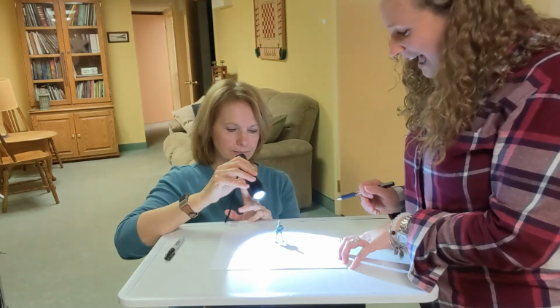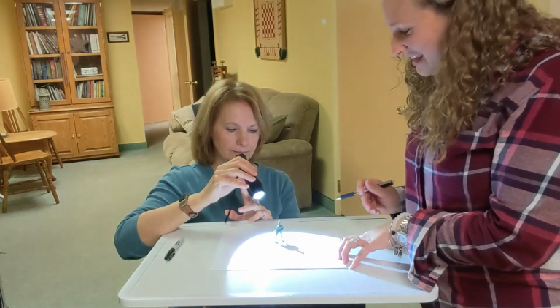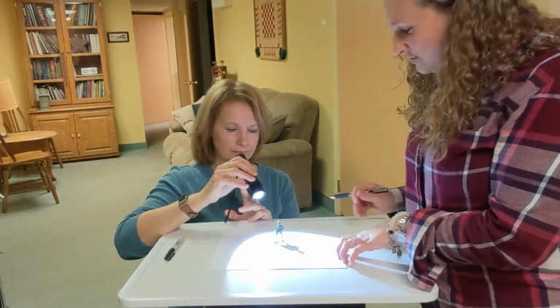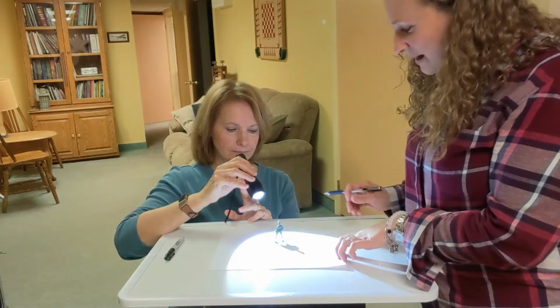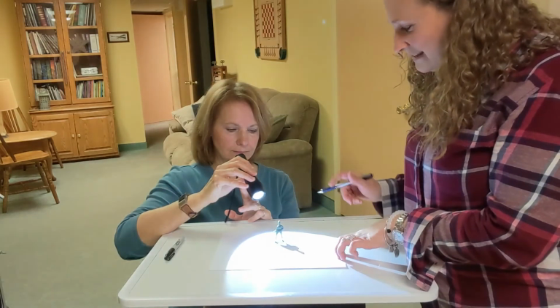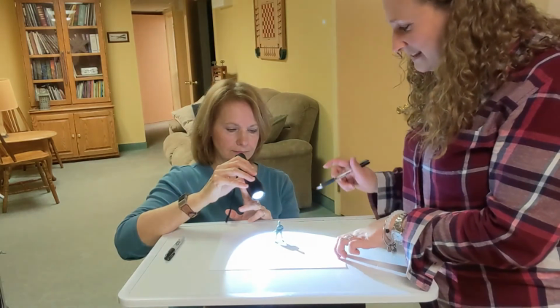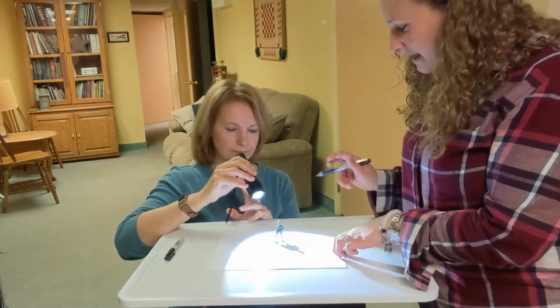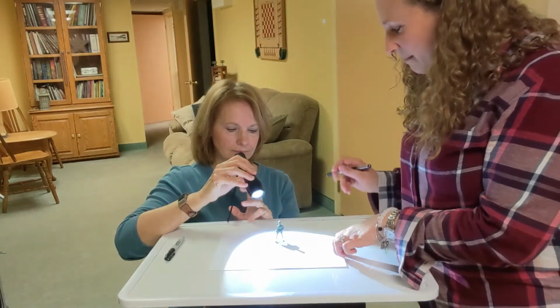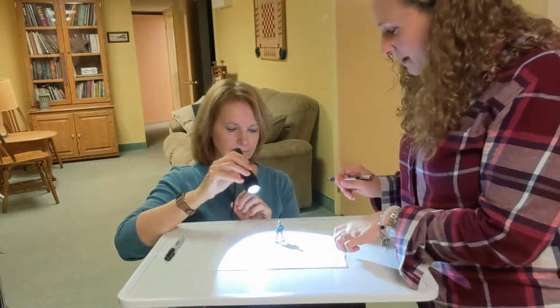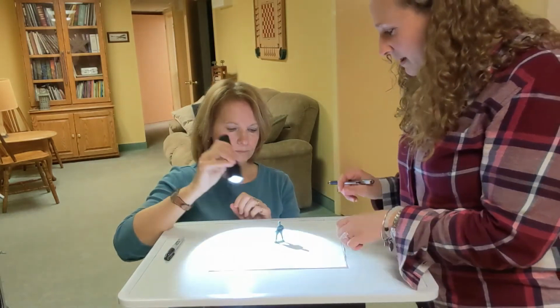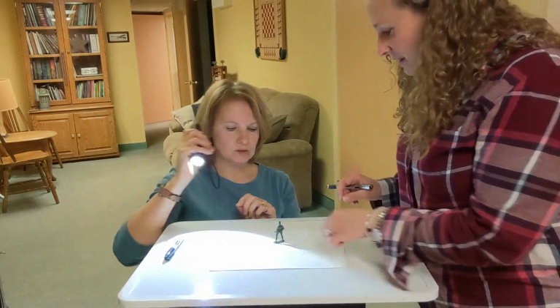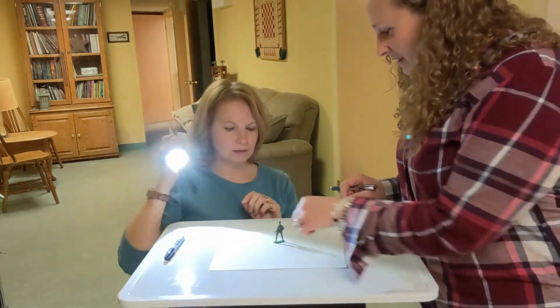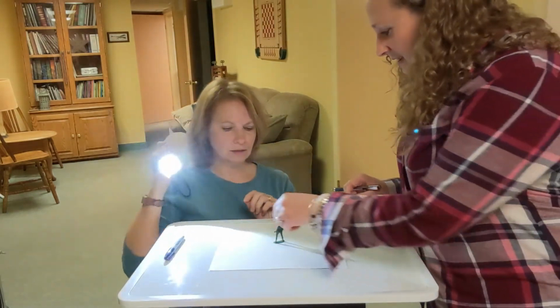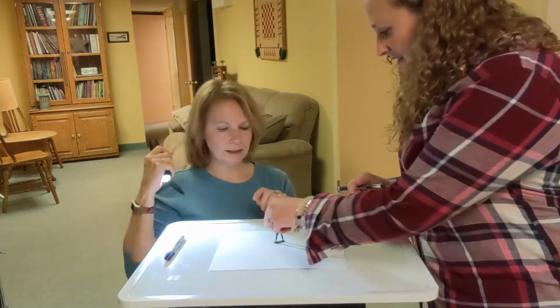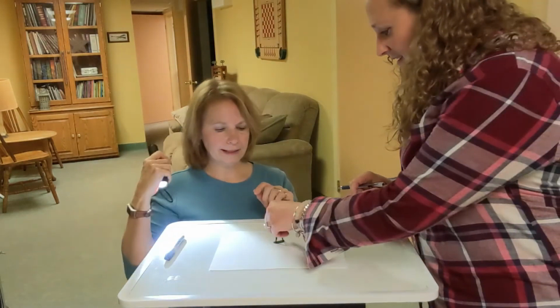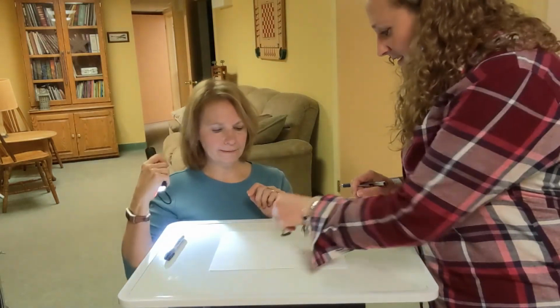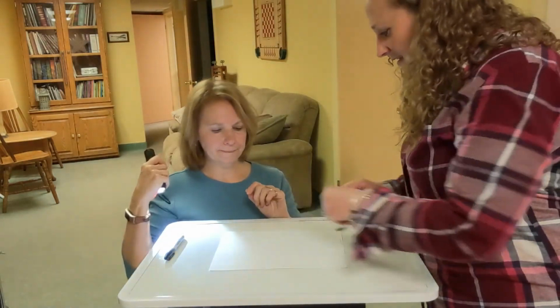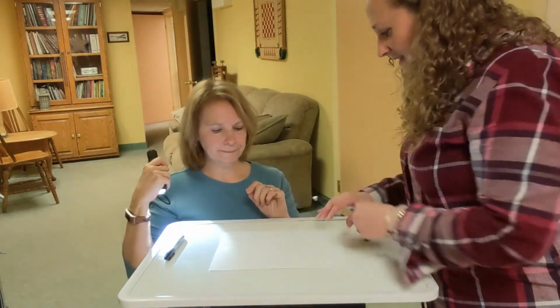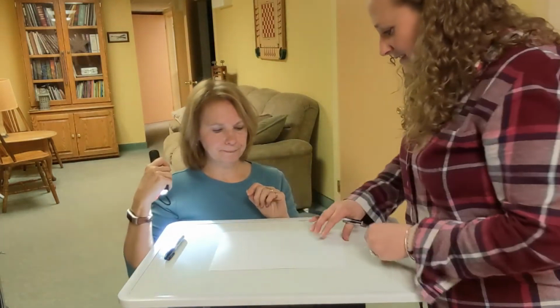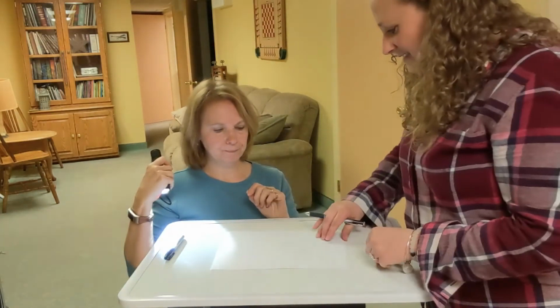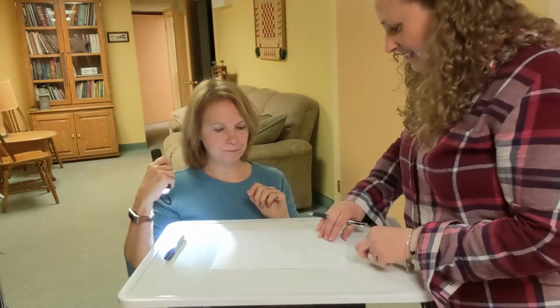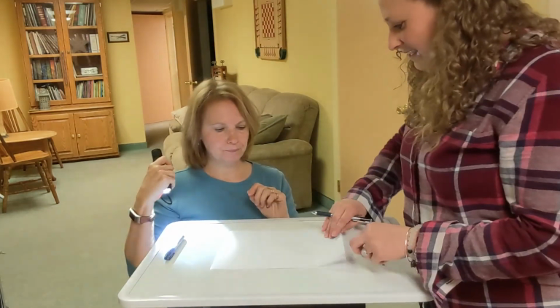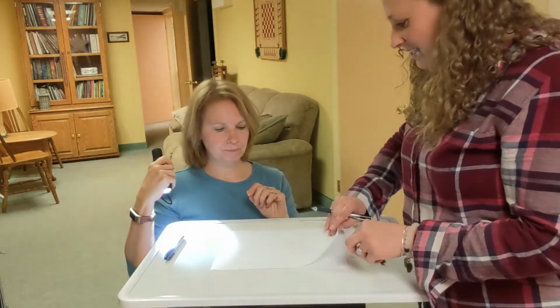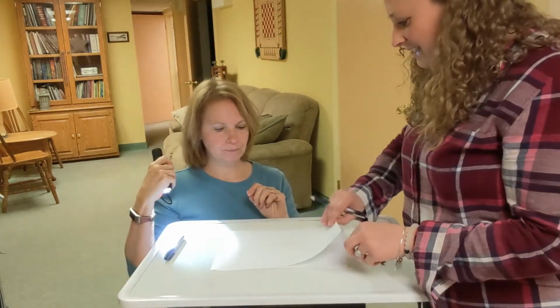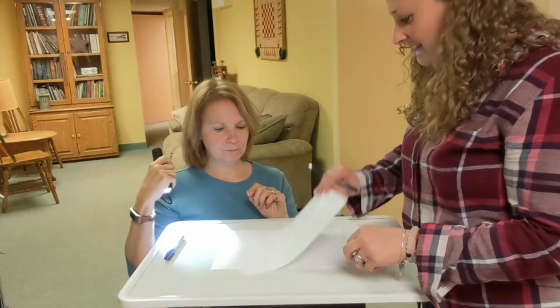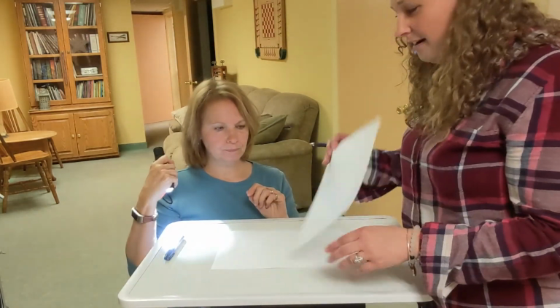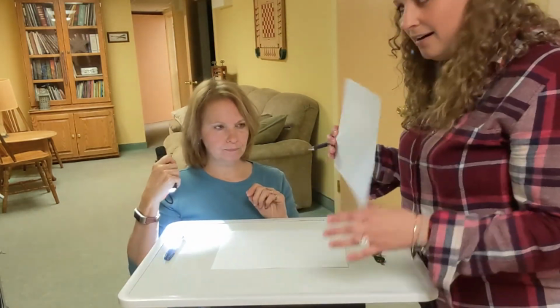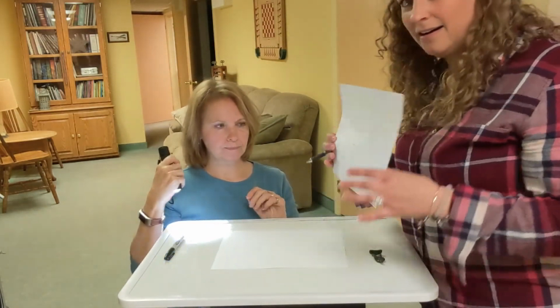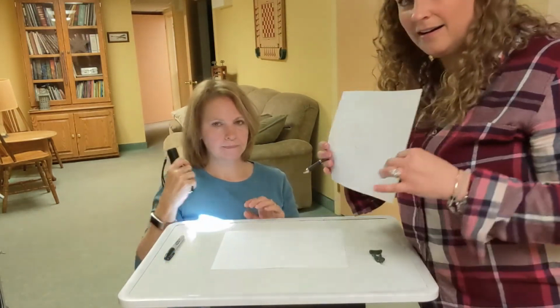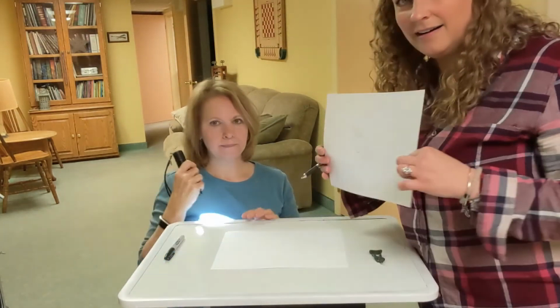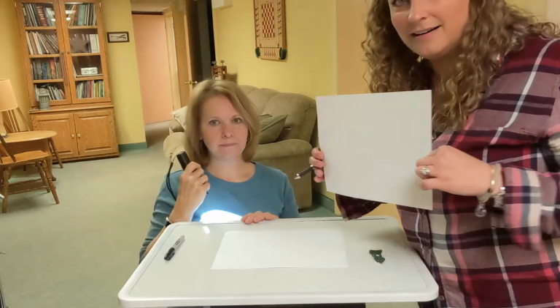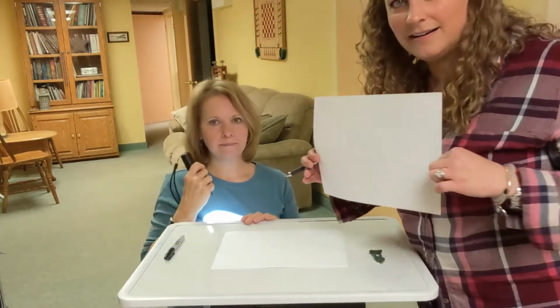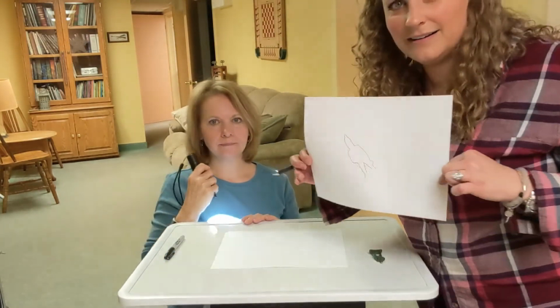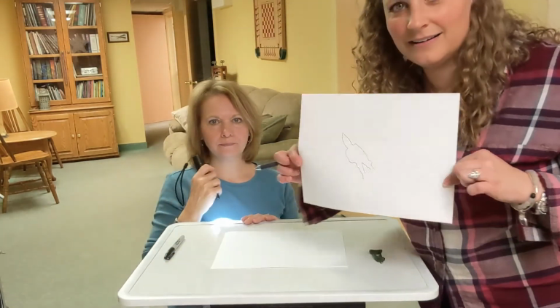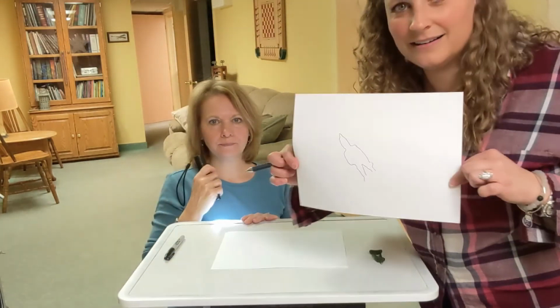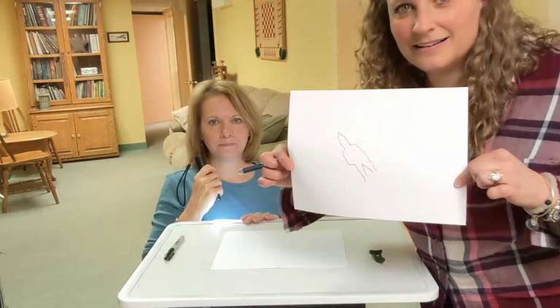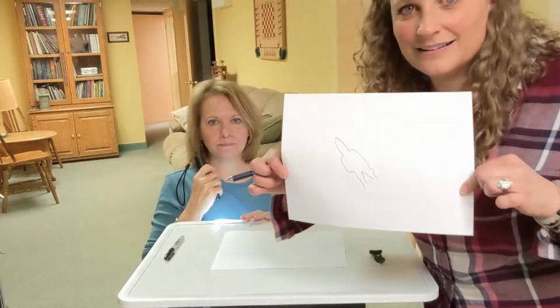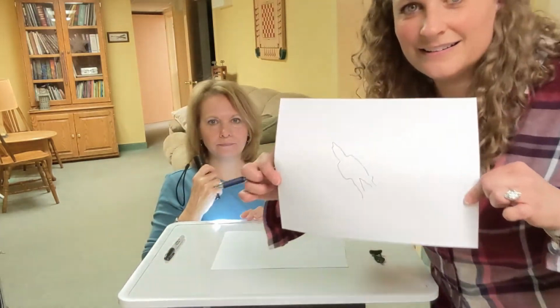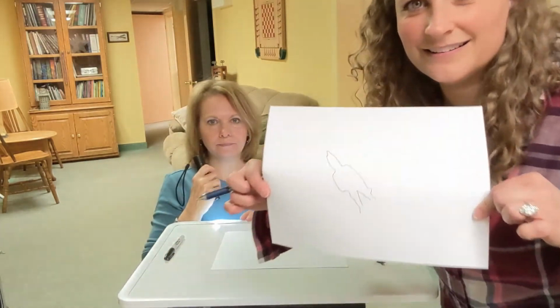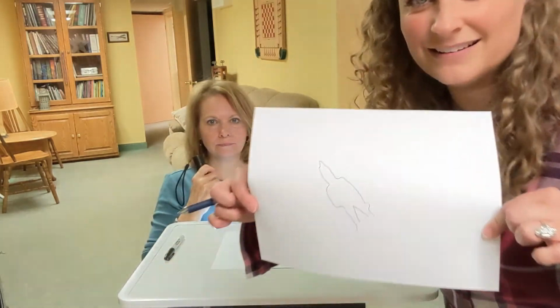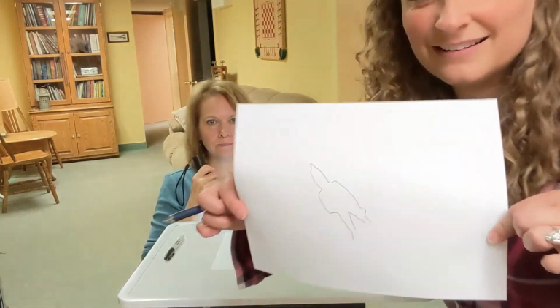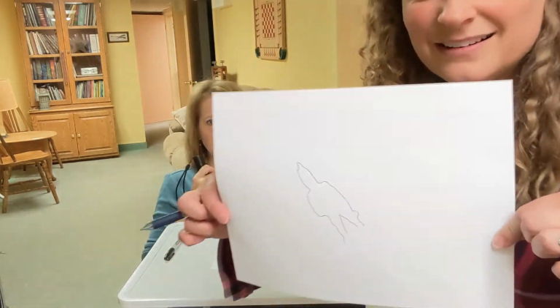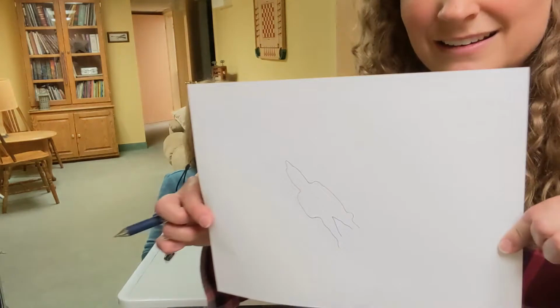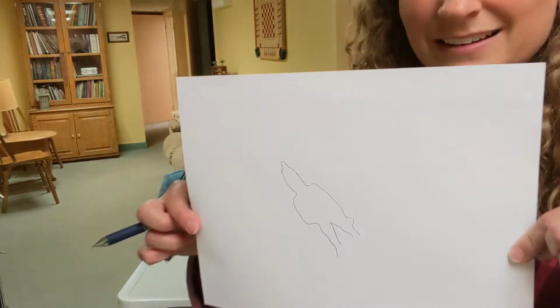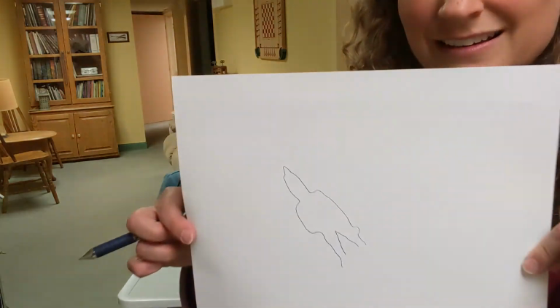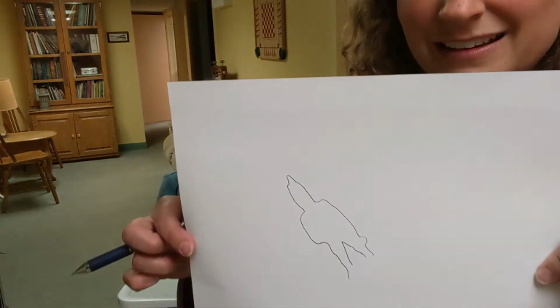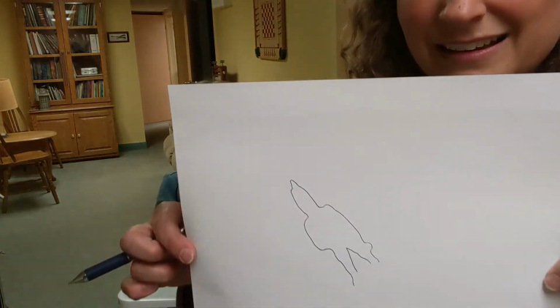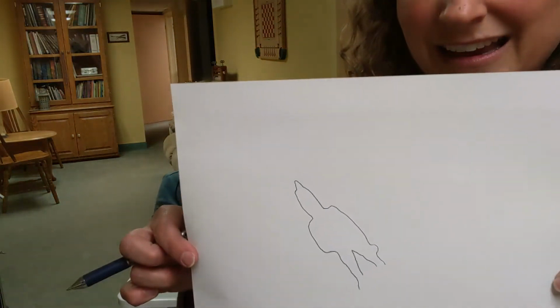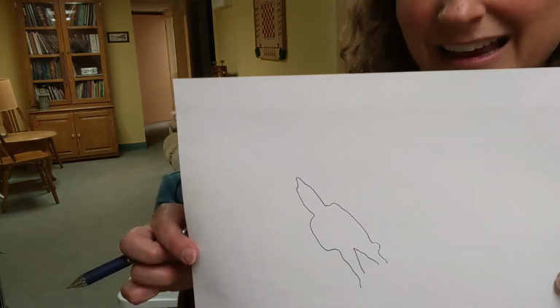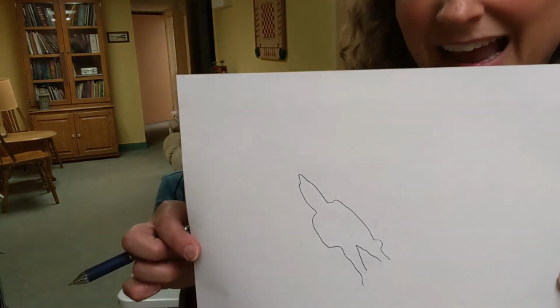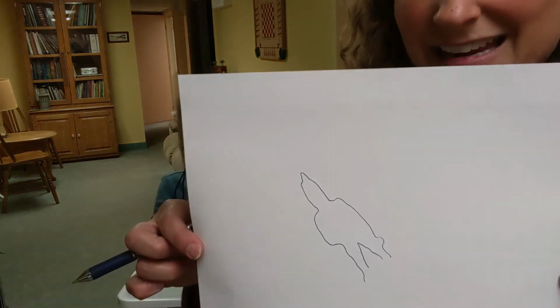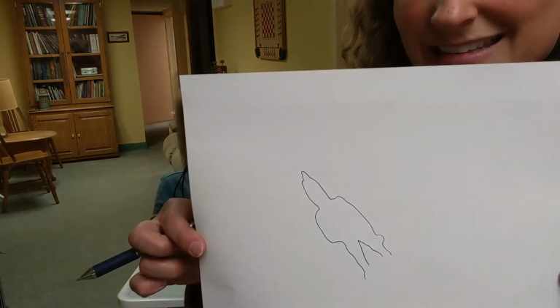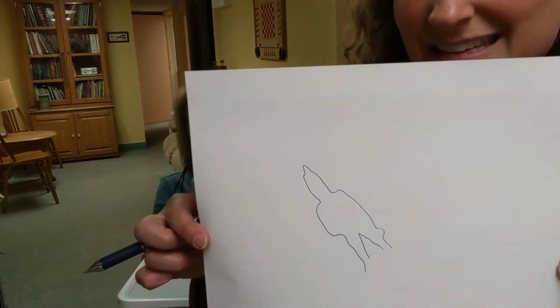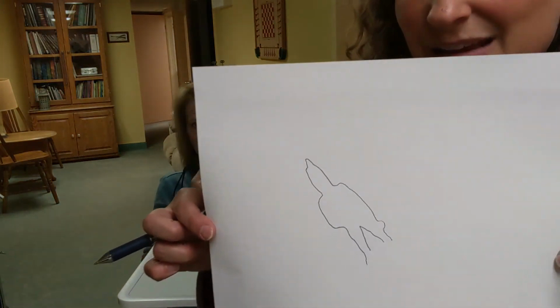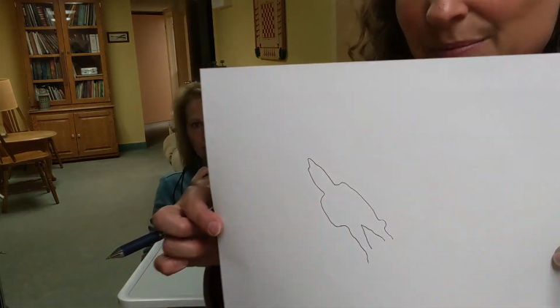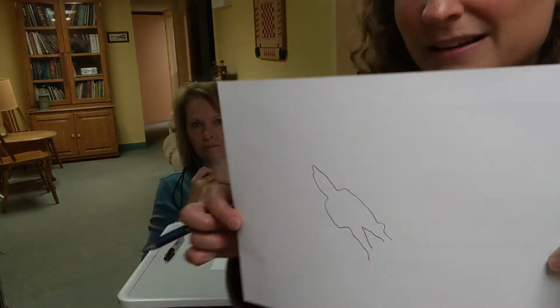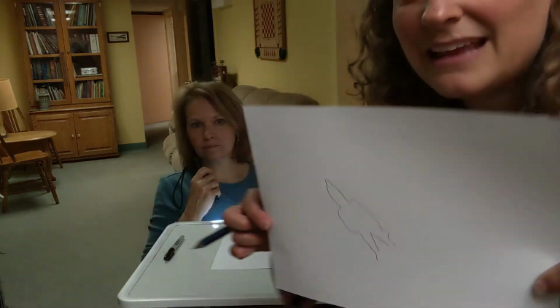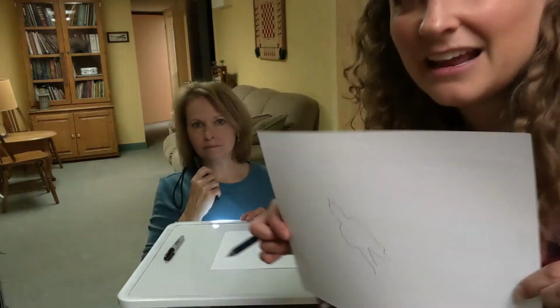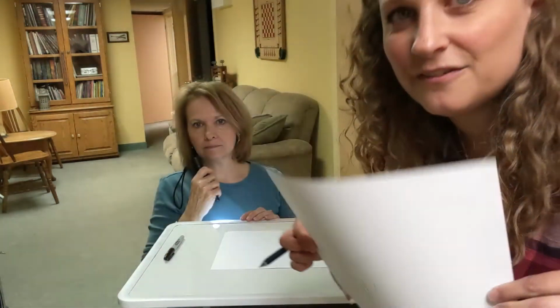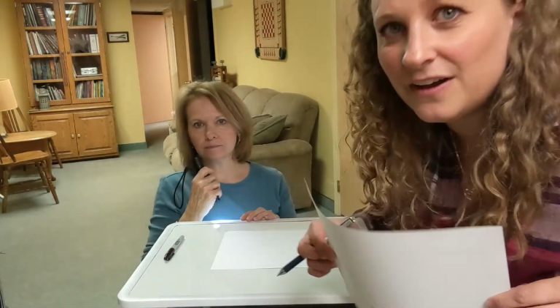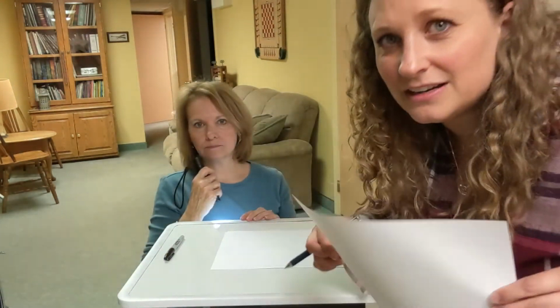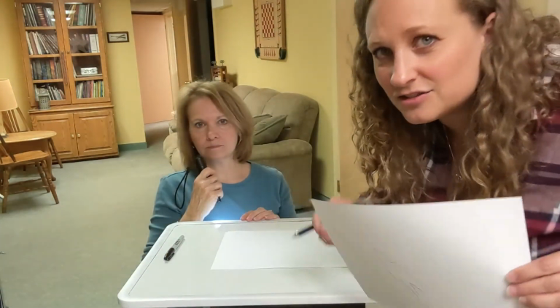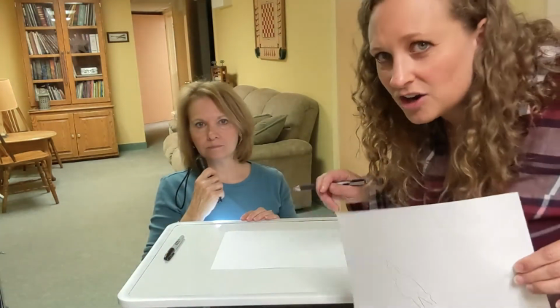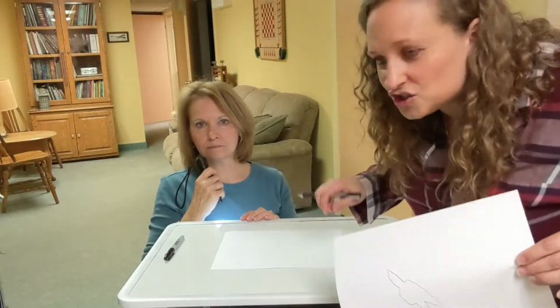I gotta get this little inside piece — and I did it! I traced him. It's kind of fun to draw shadows.